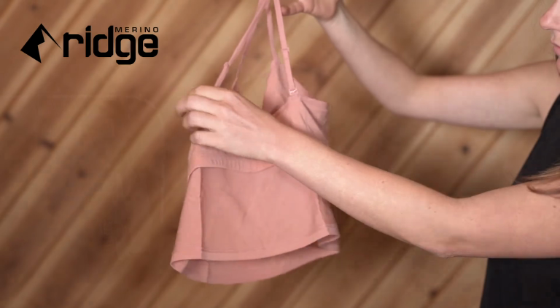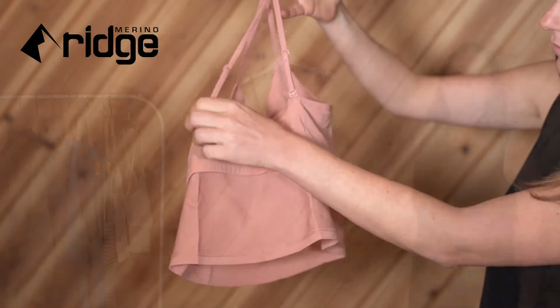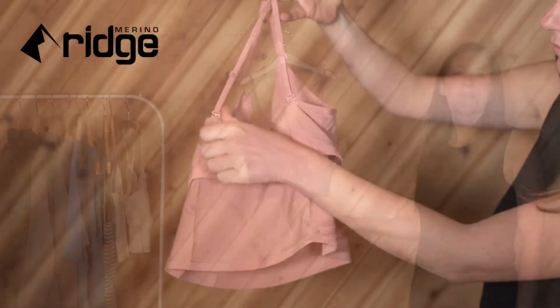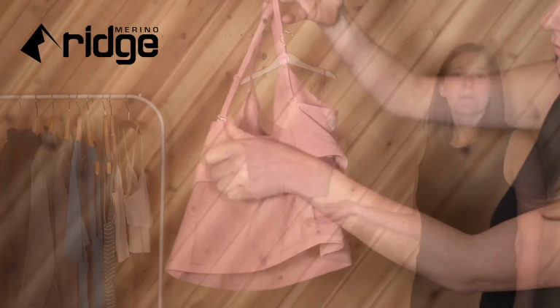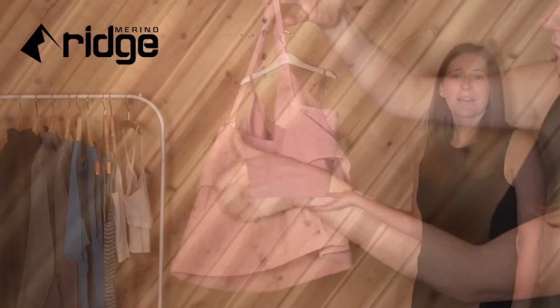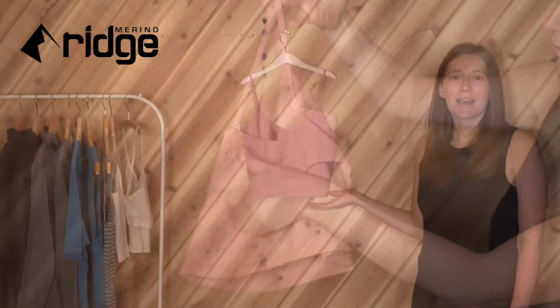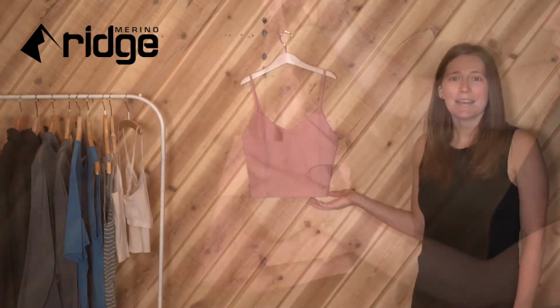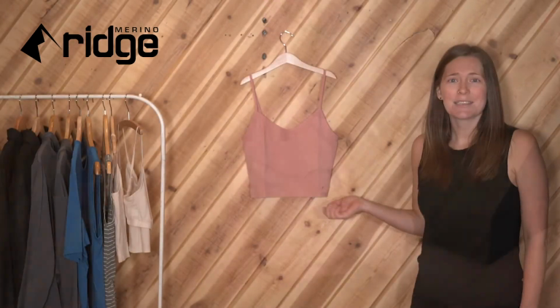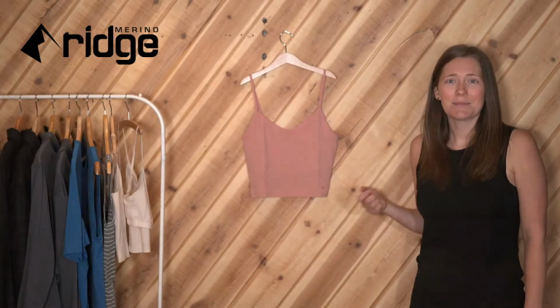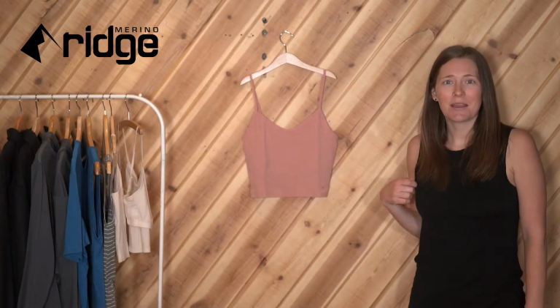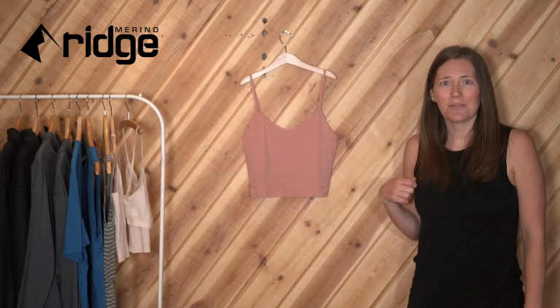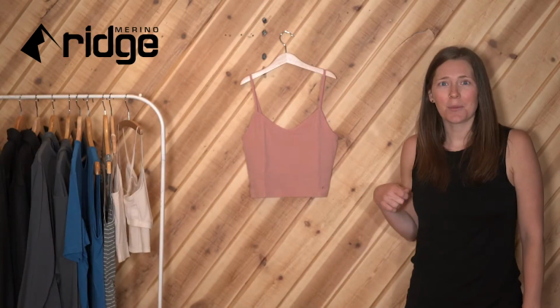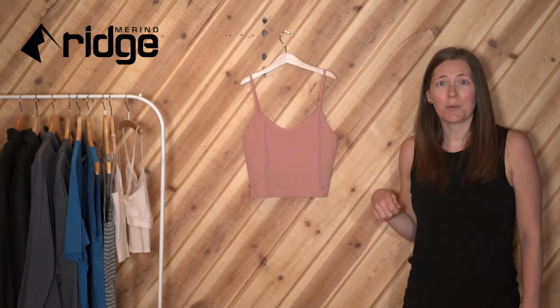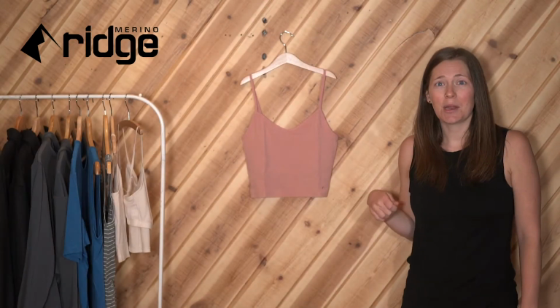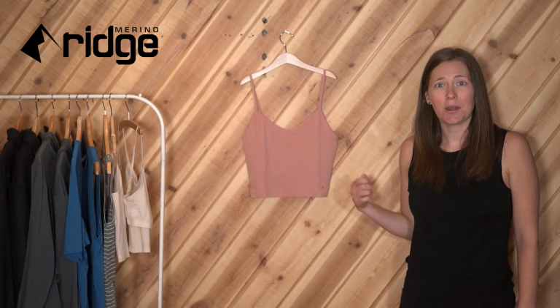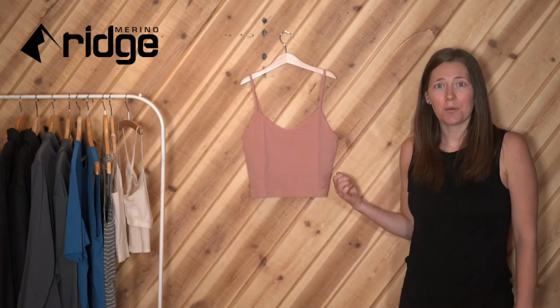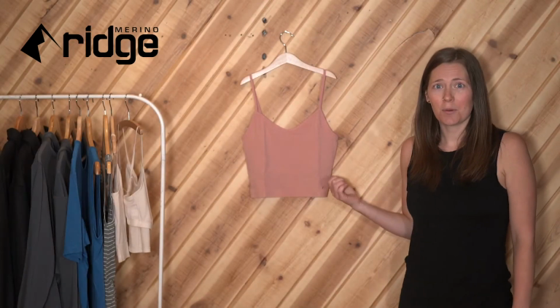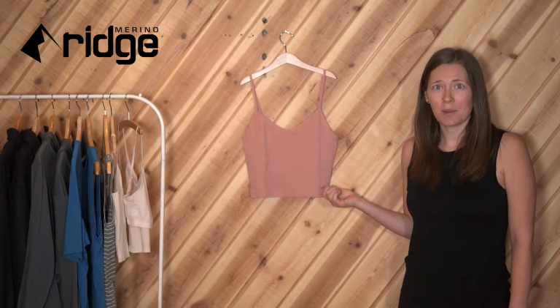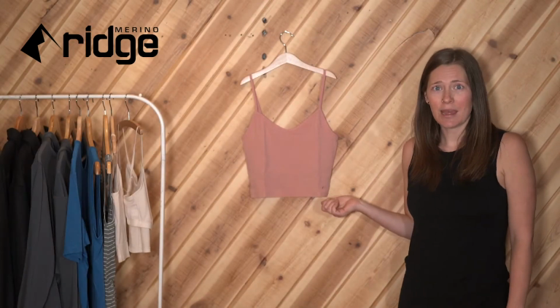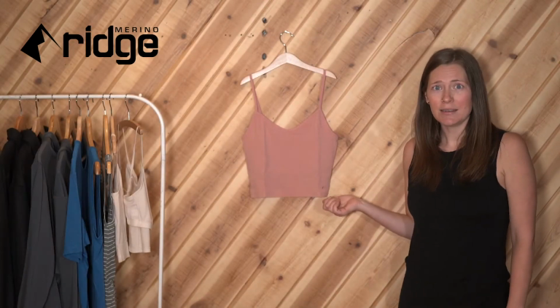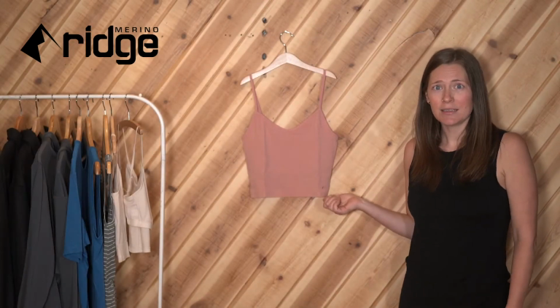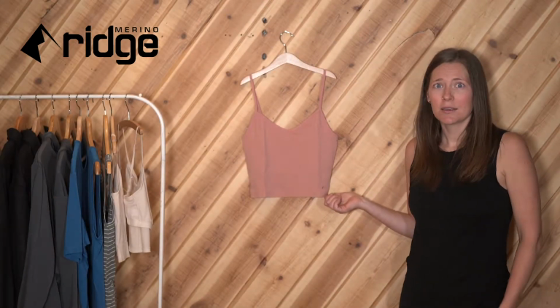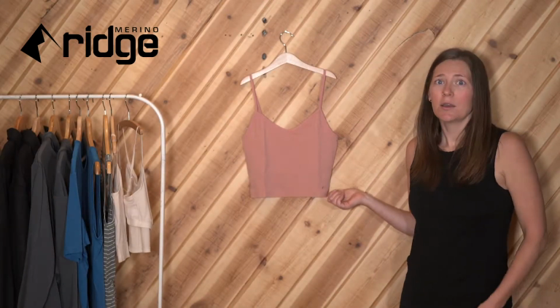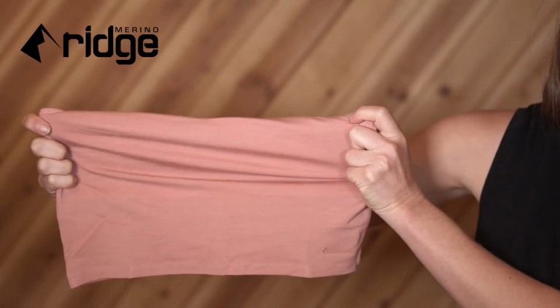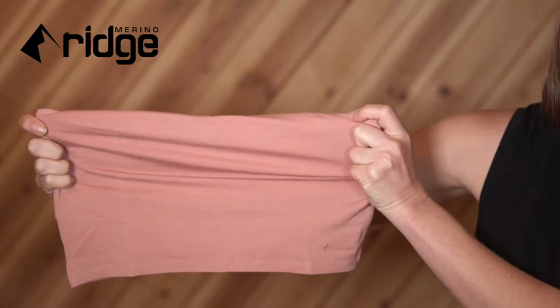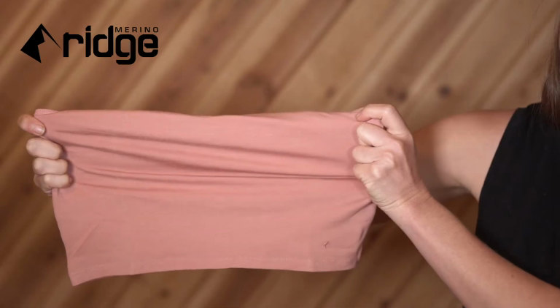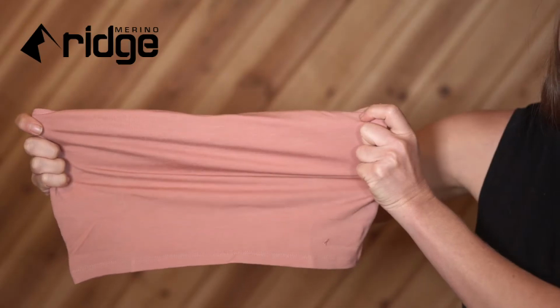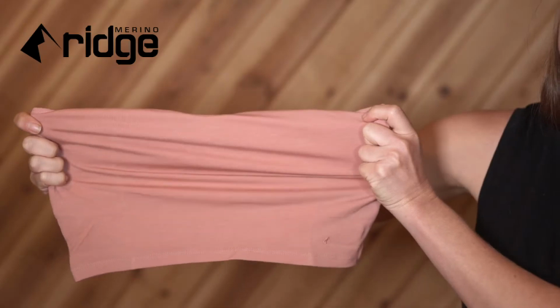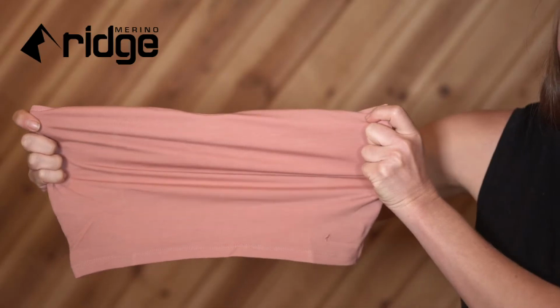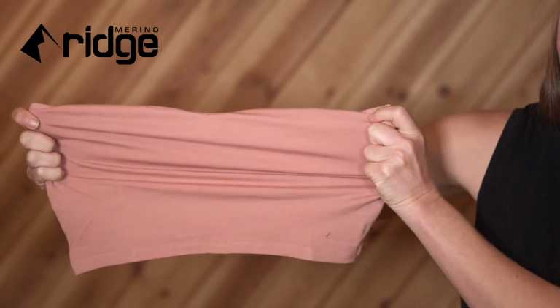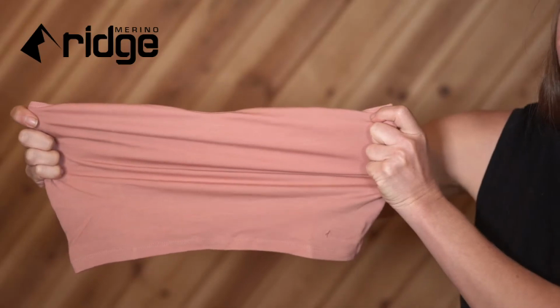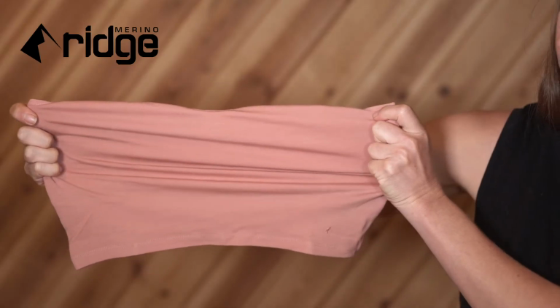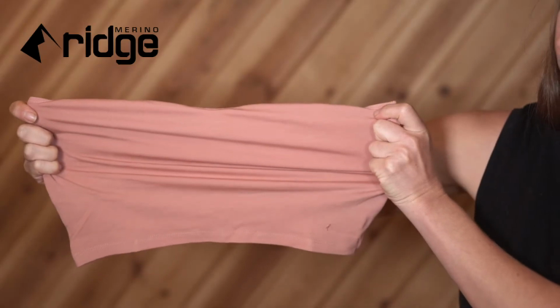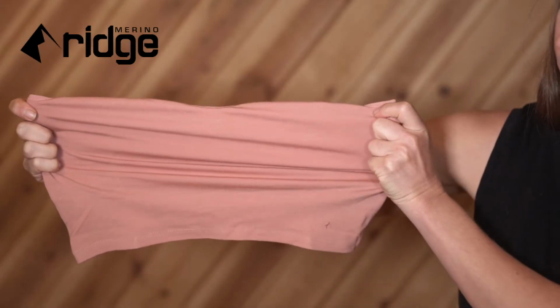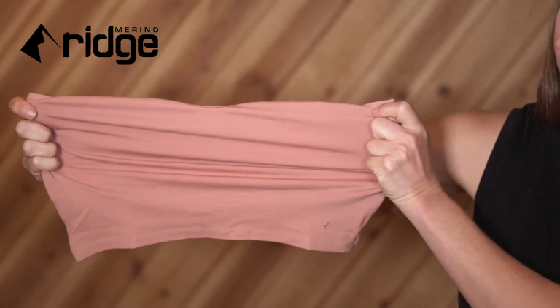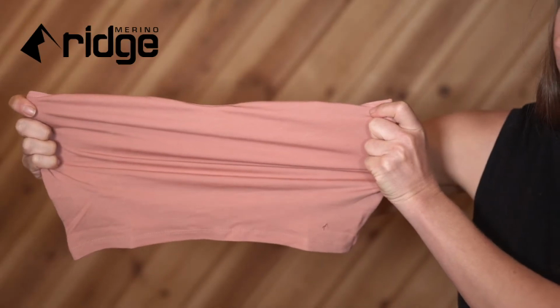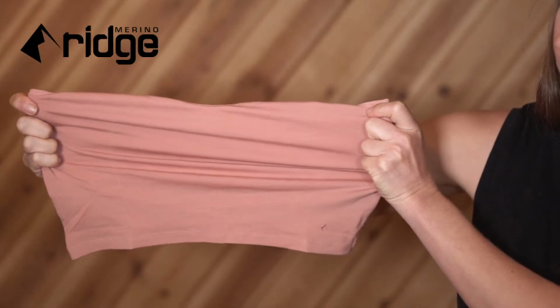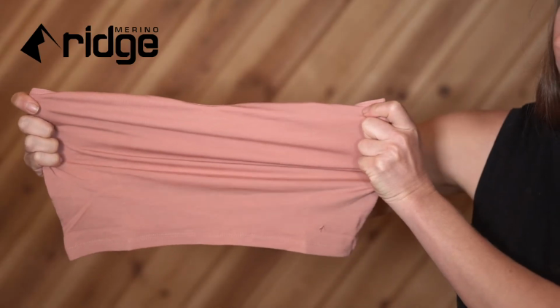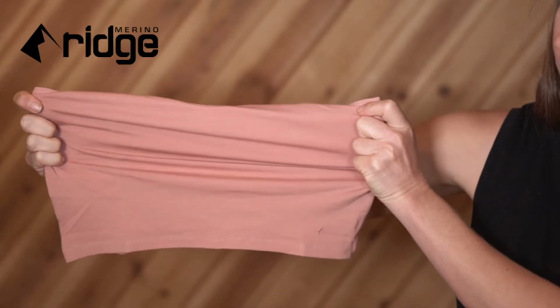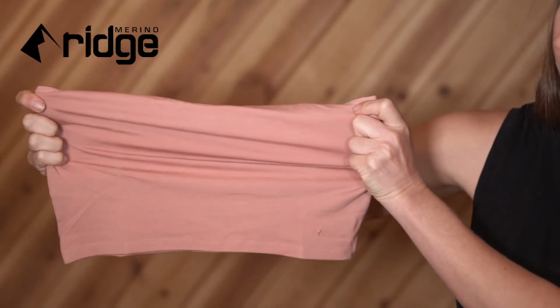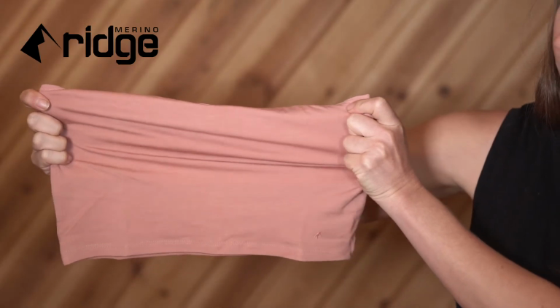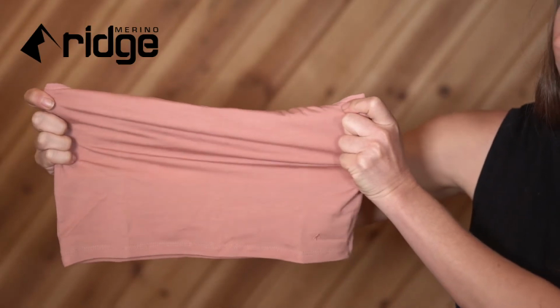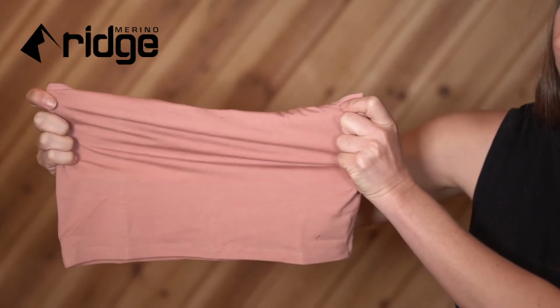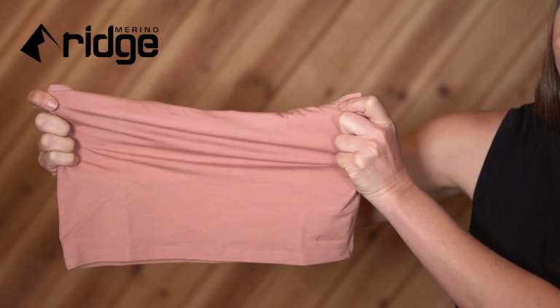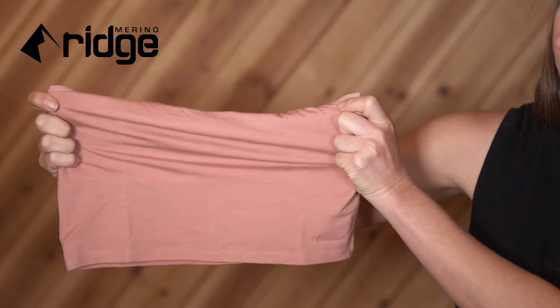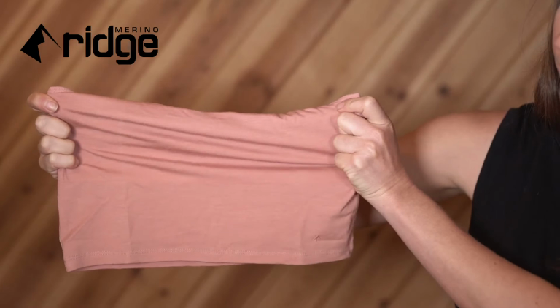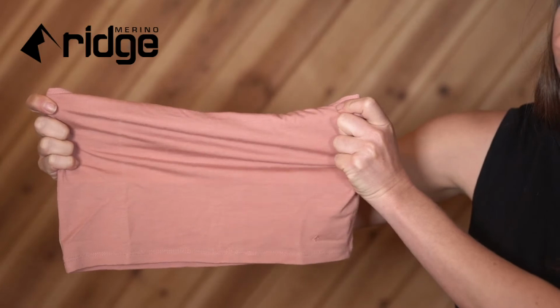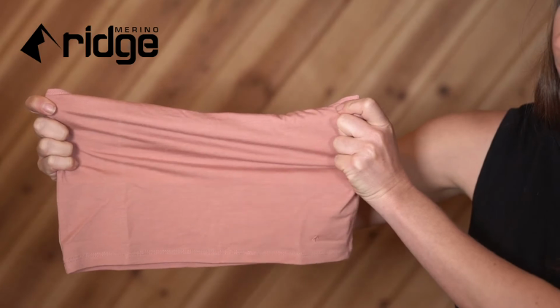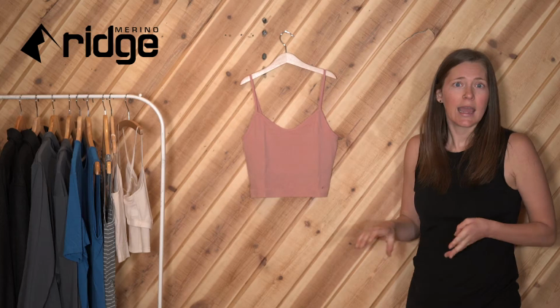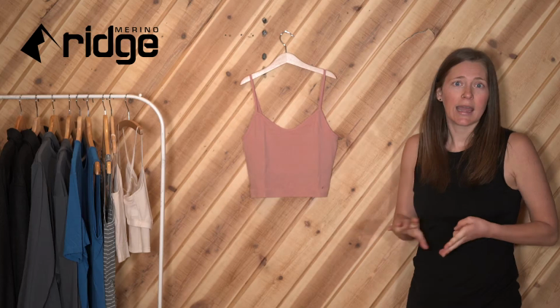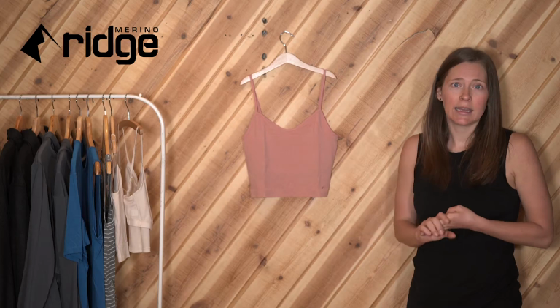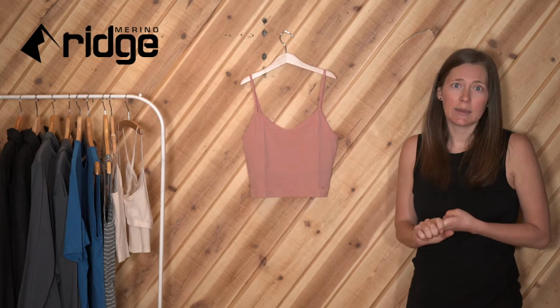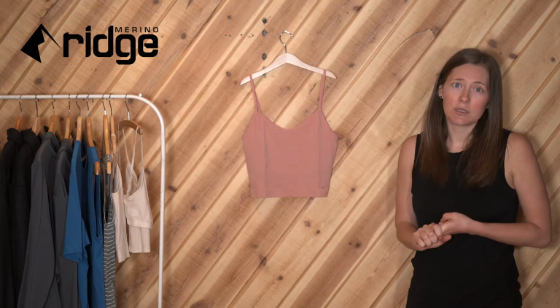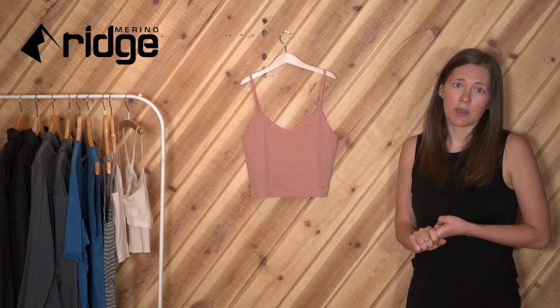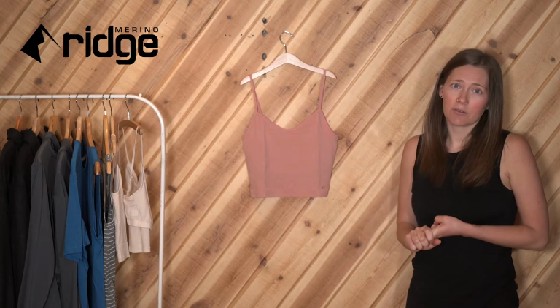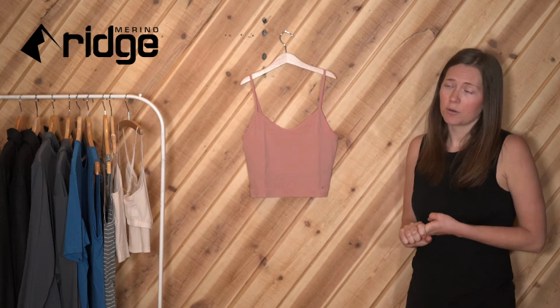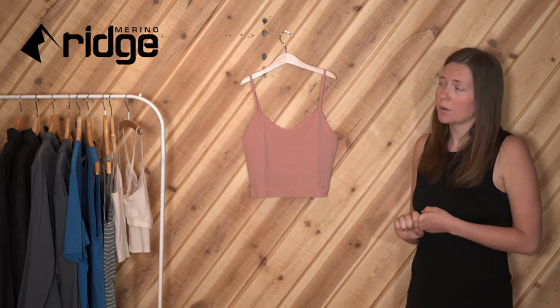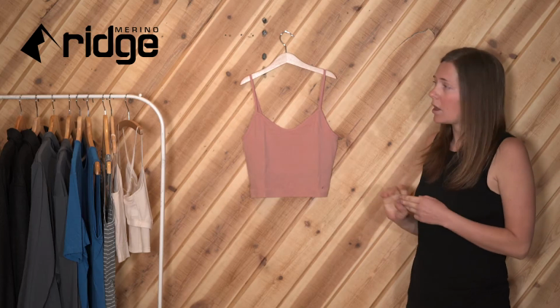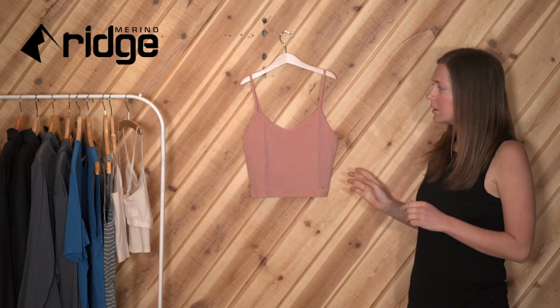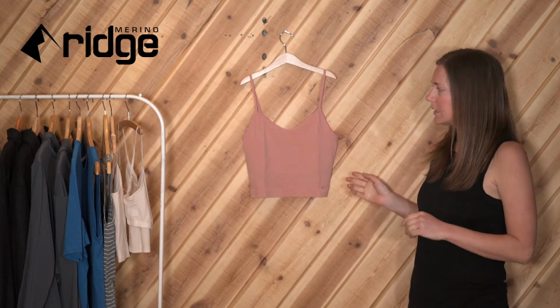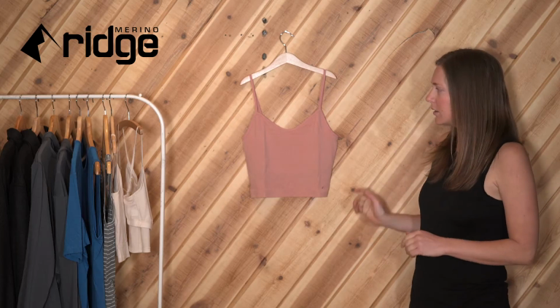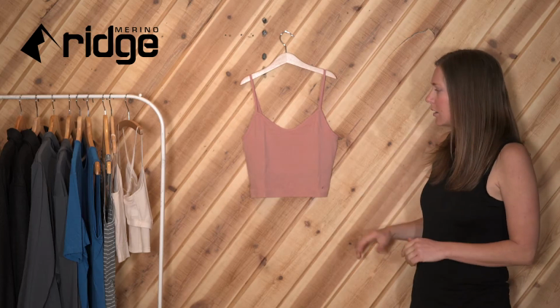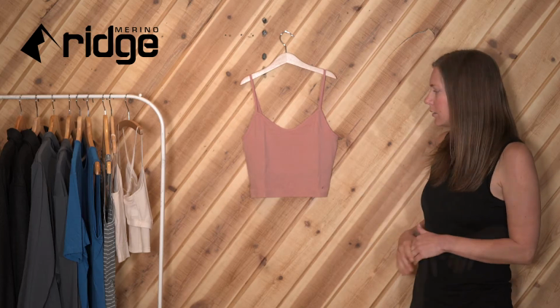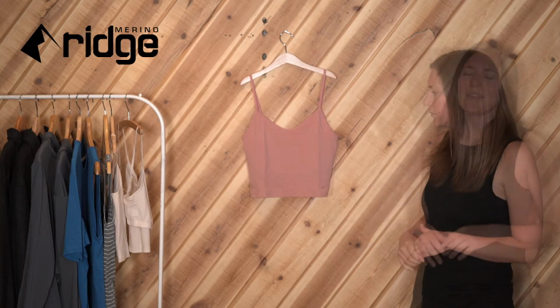The bralette is made from a merino wool blend, offers great breathability, natural odor resistance, and keeps you comfortable all day long.